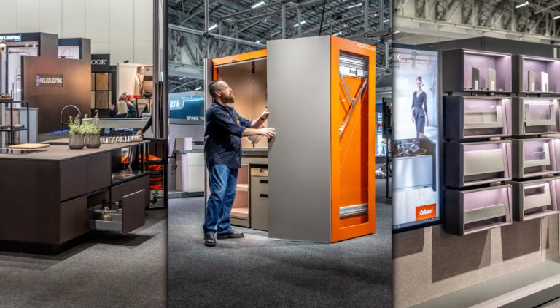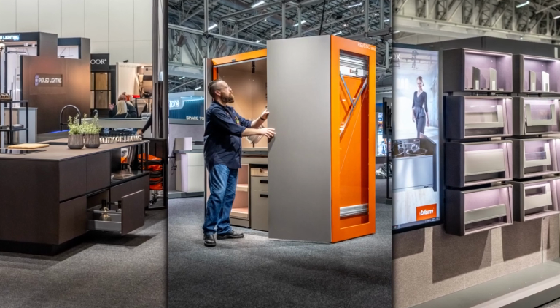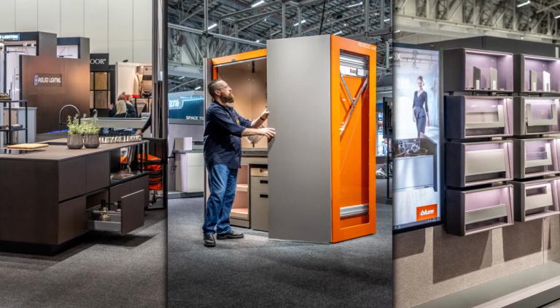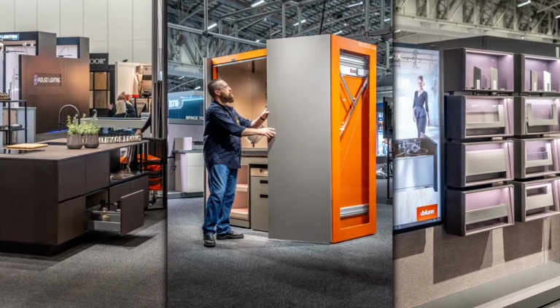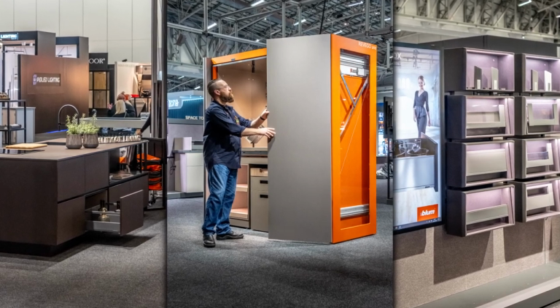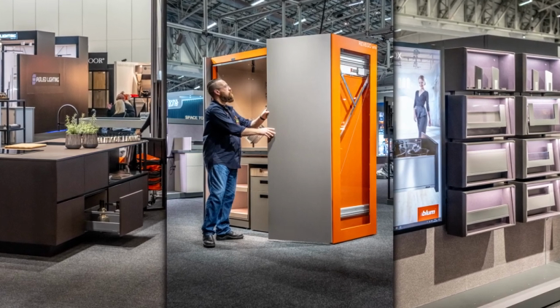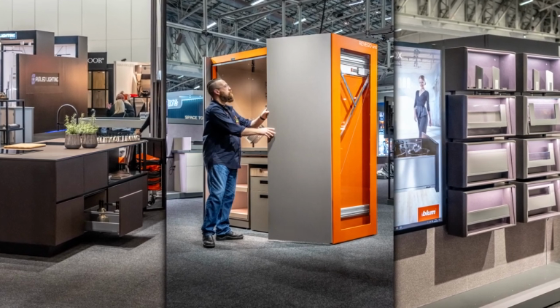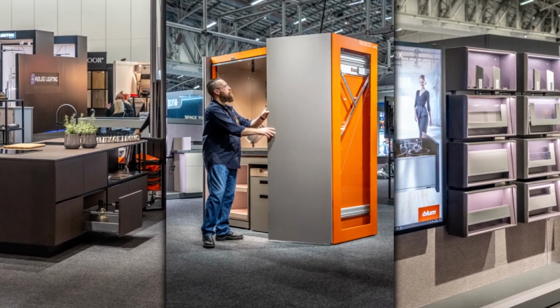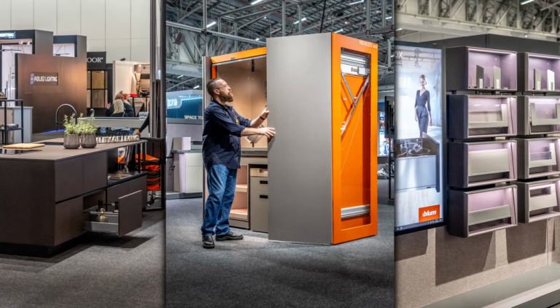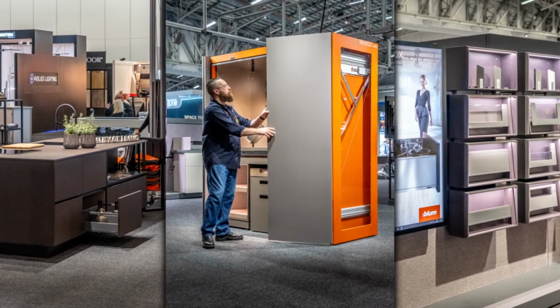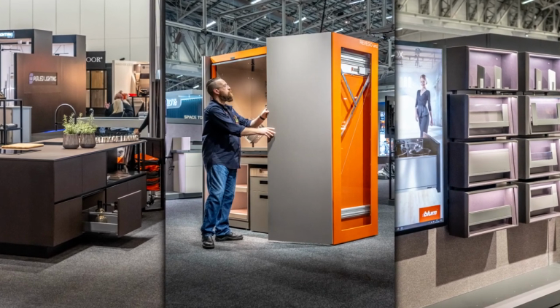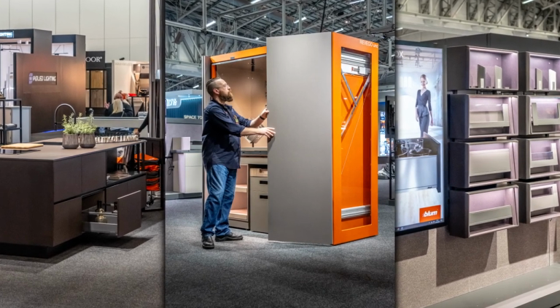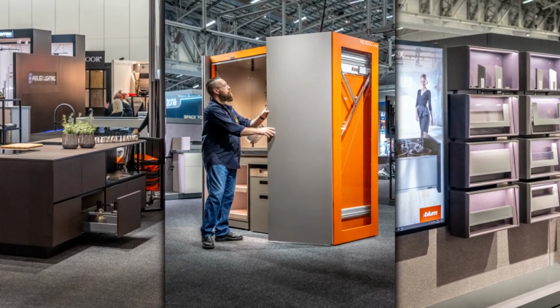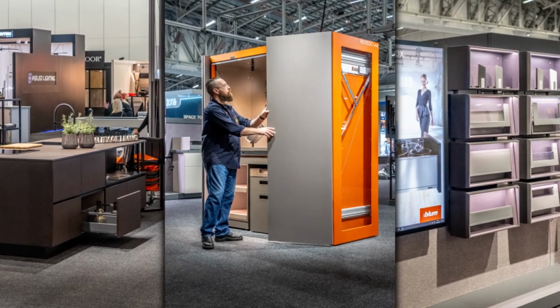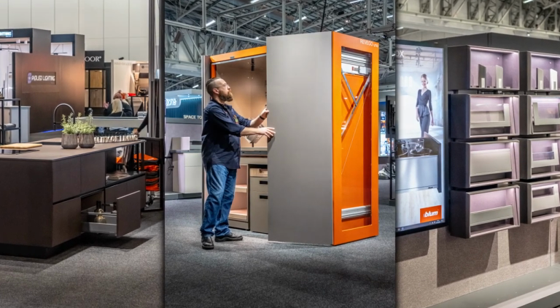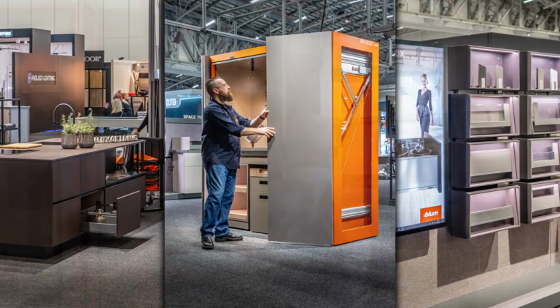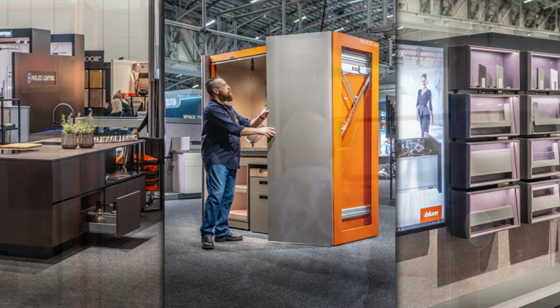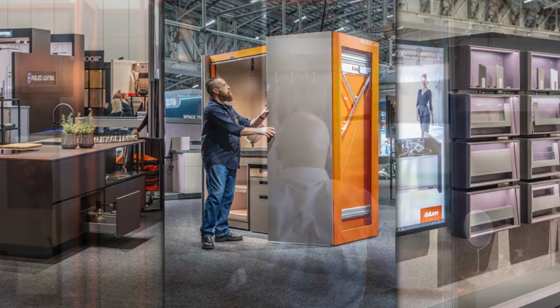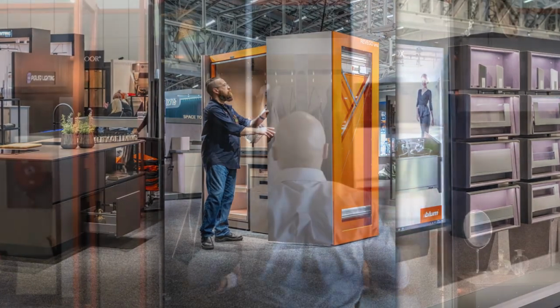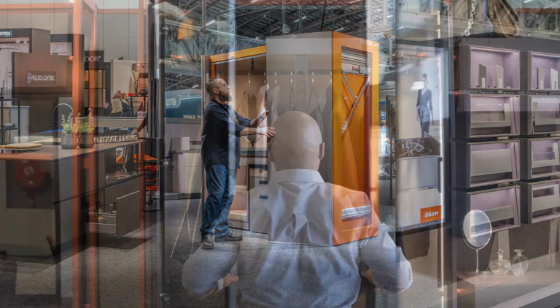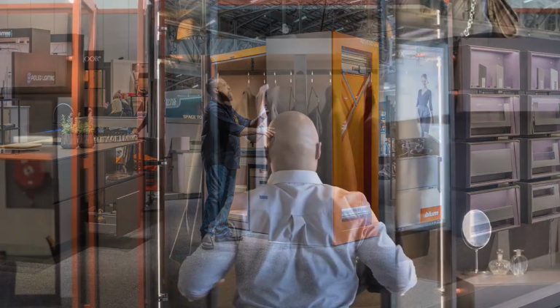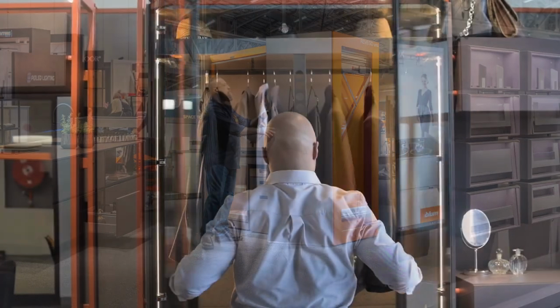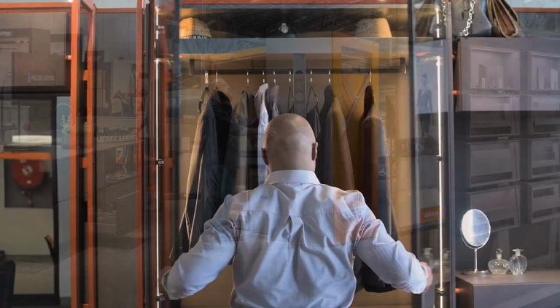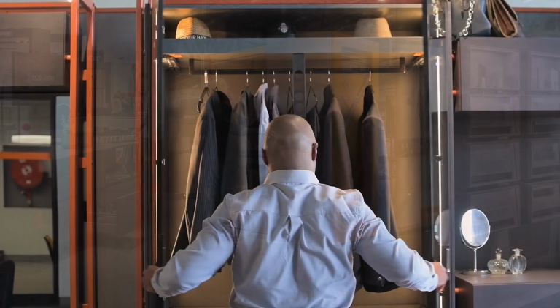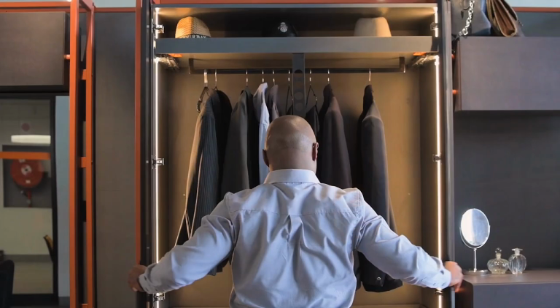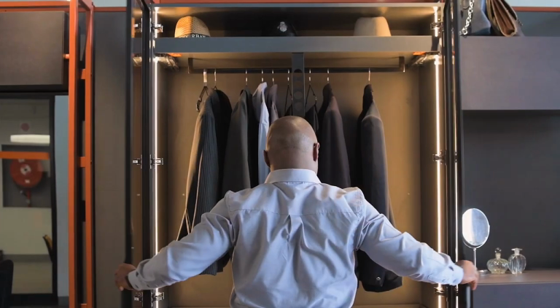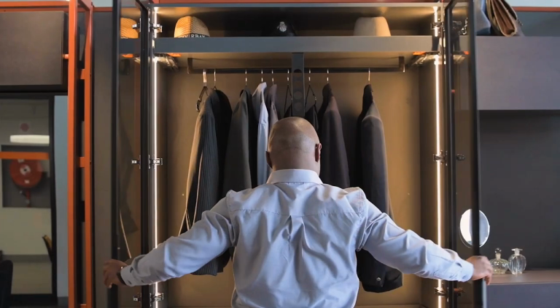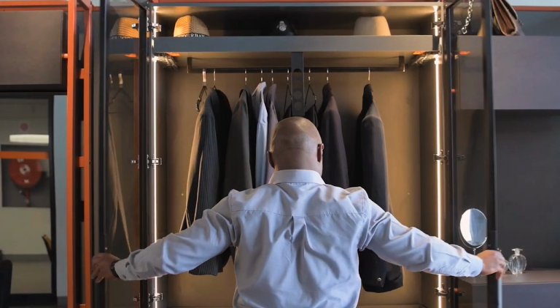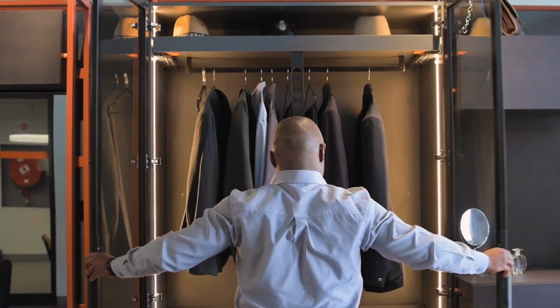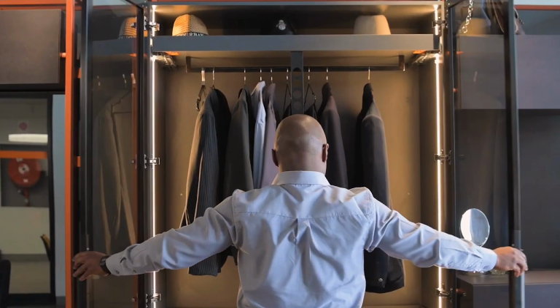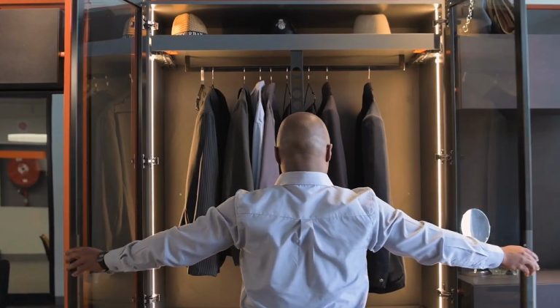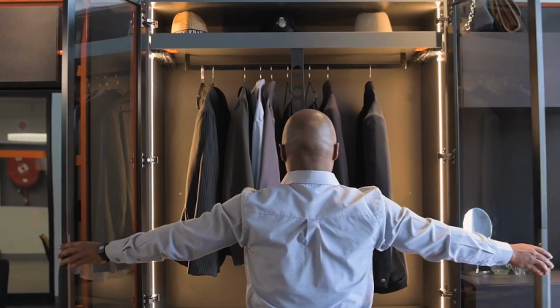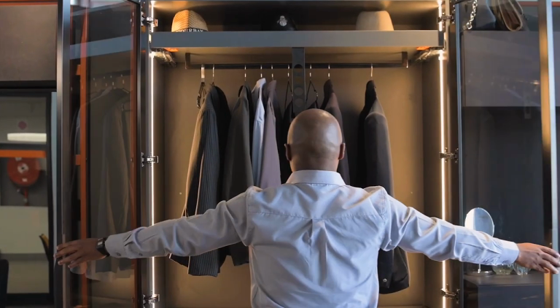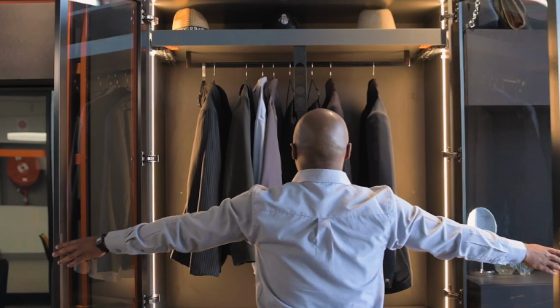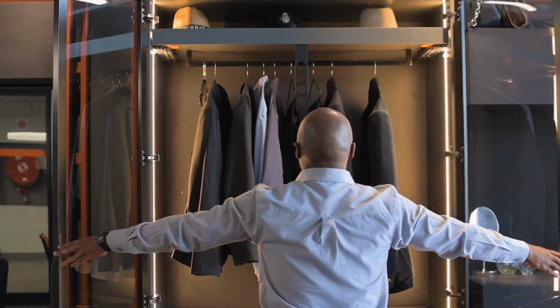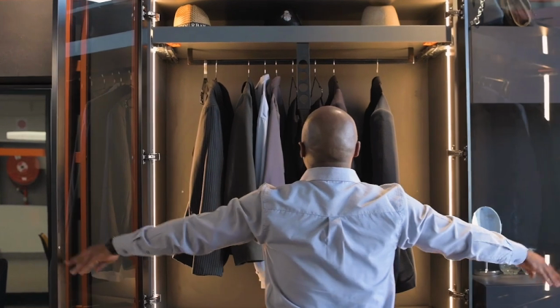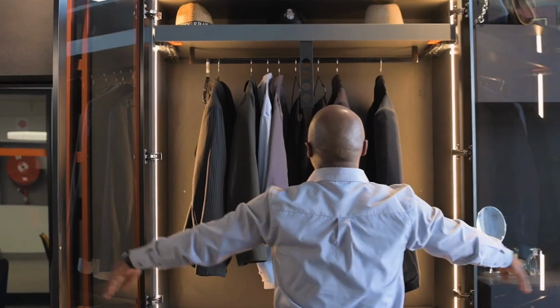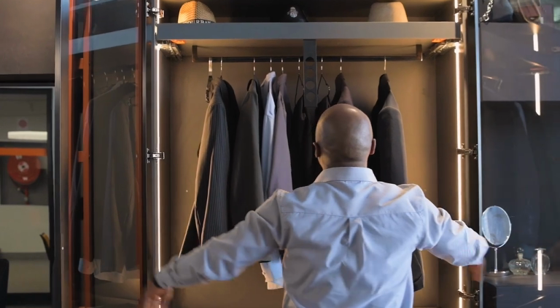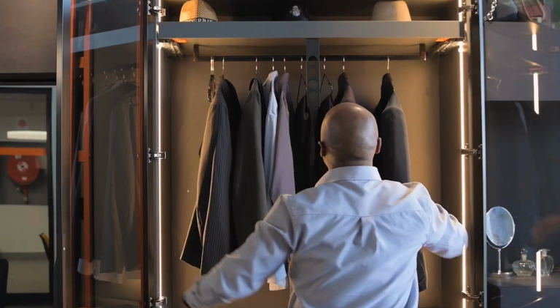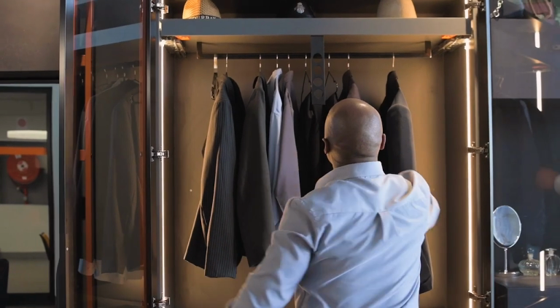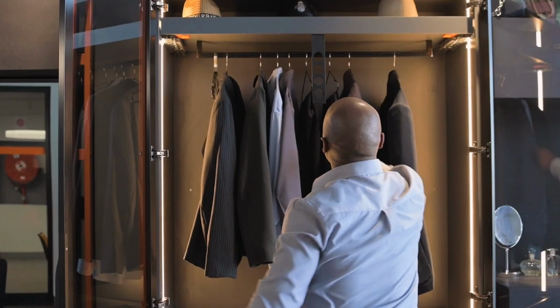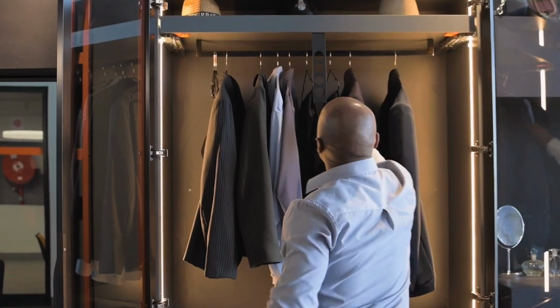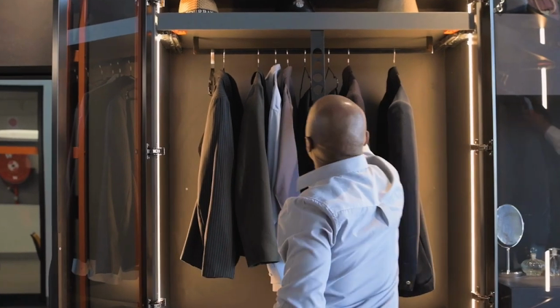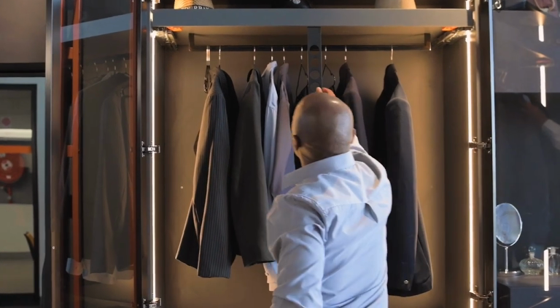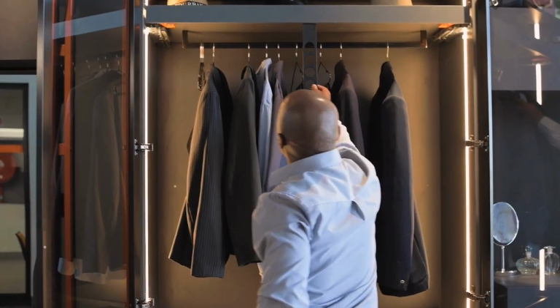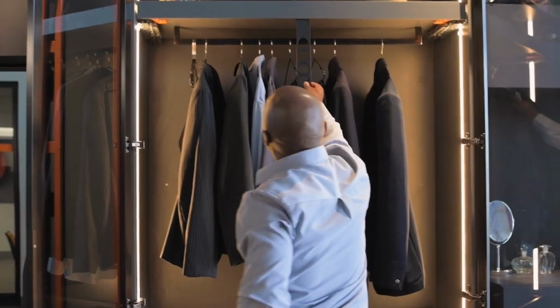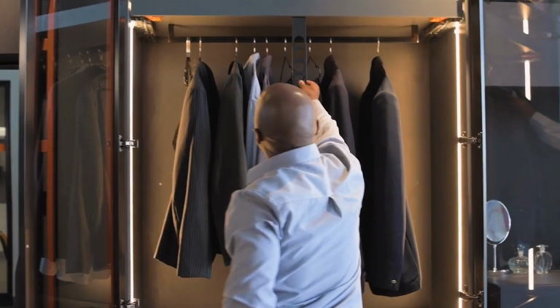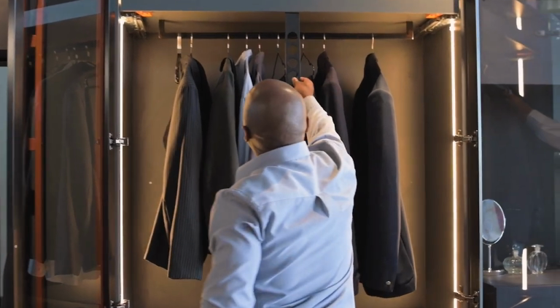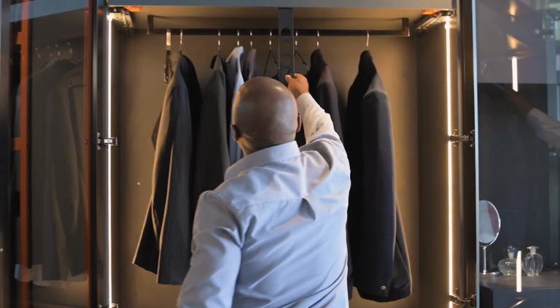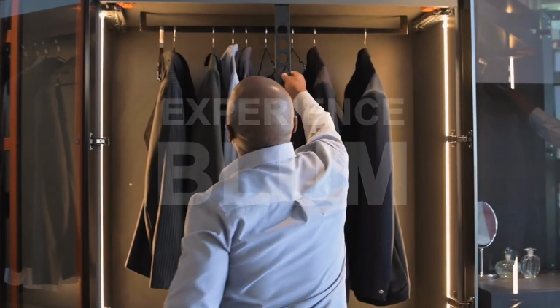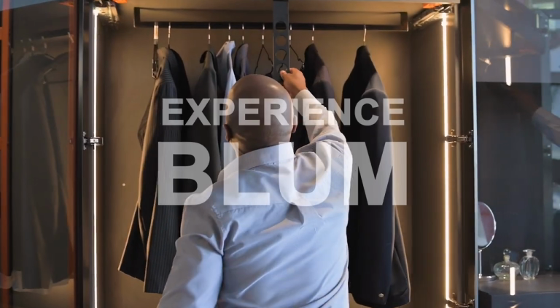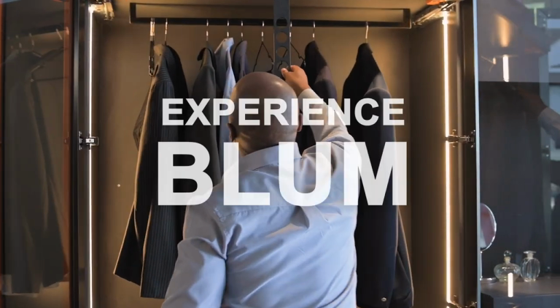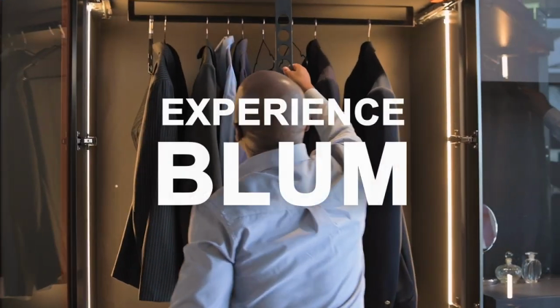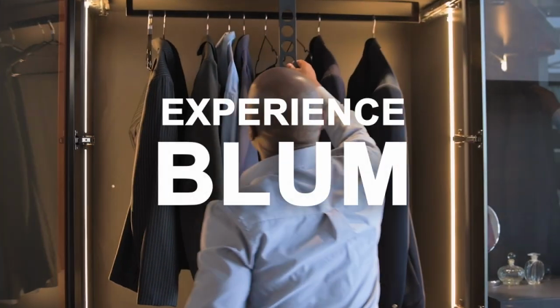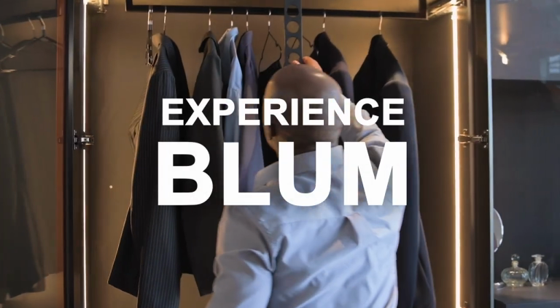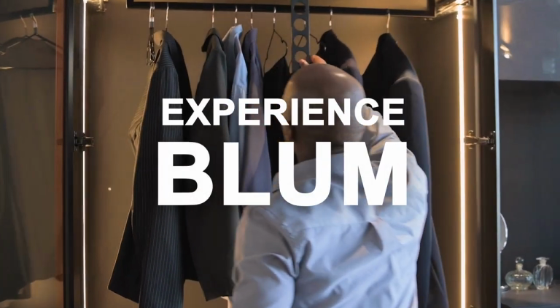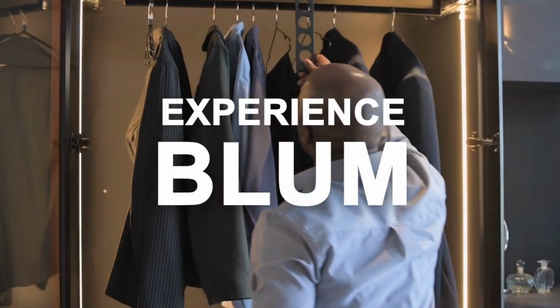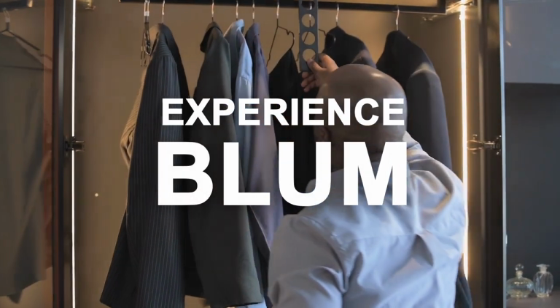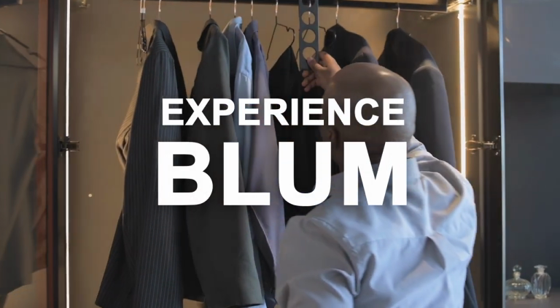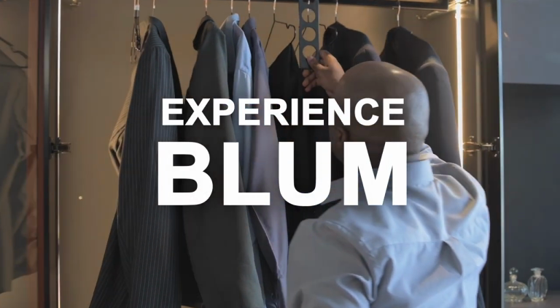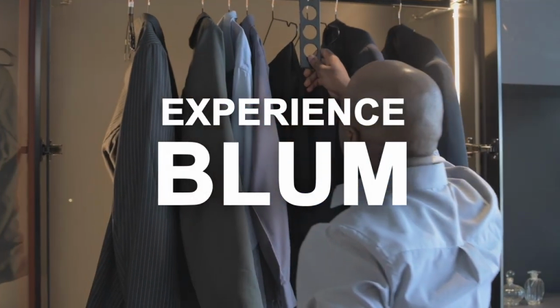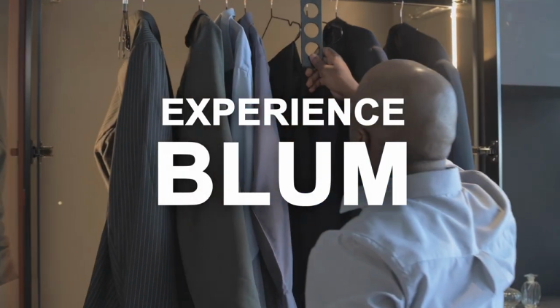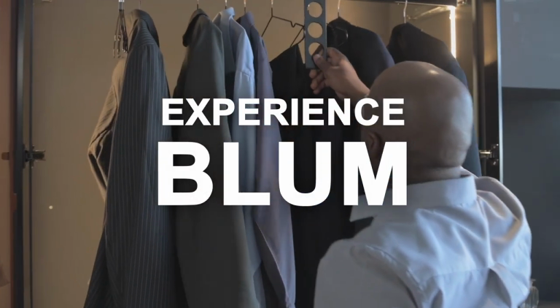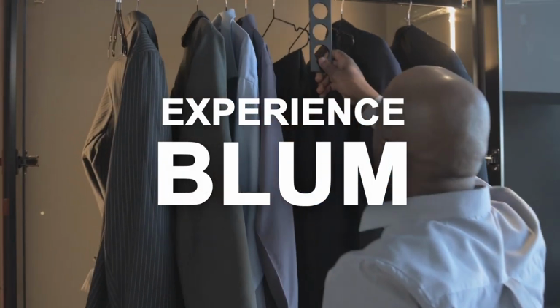Join us for the launch of MyLegraBox and test our innovative Rivego Pocket System. Experience Bloom at Decorex.